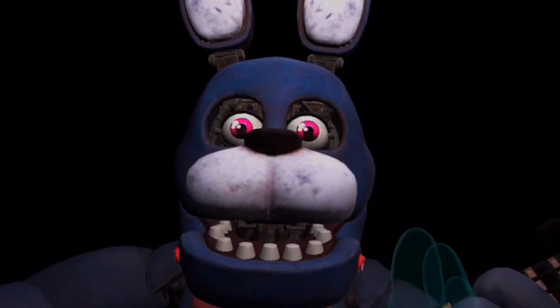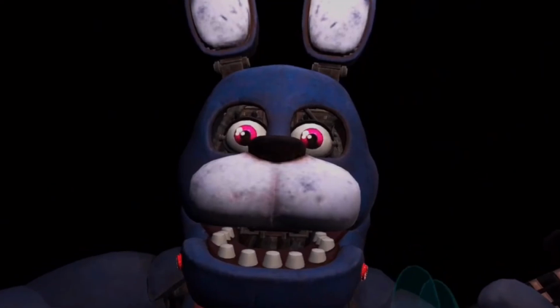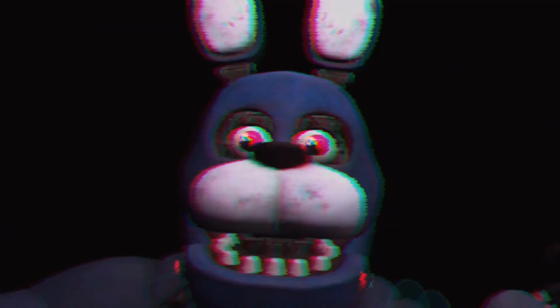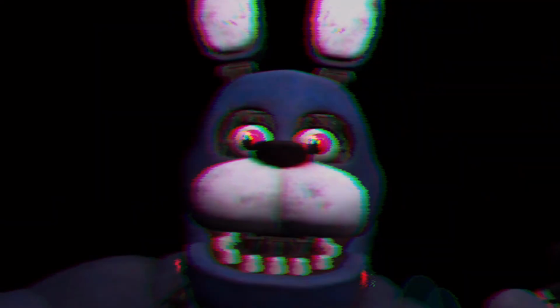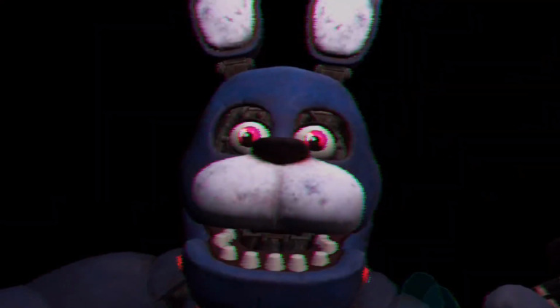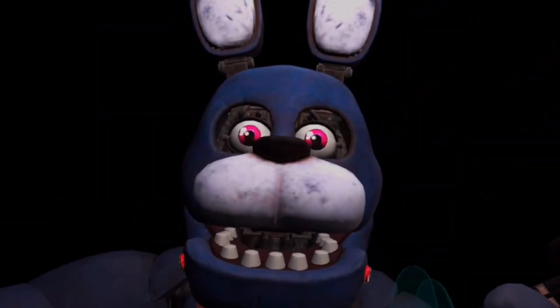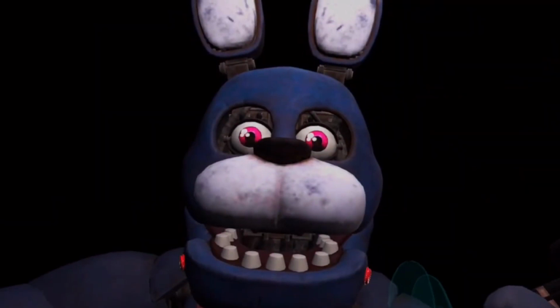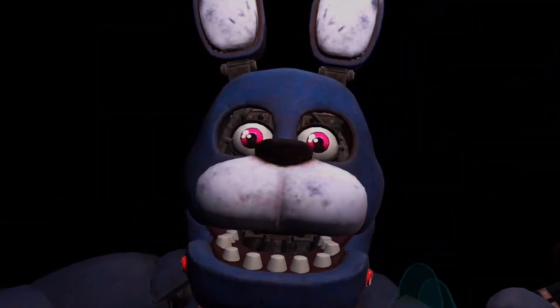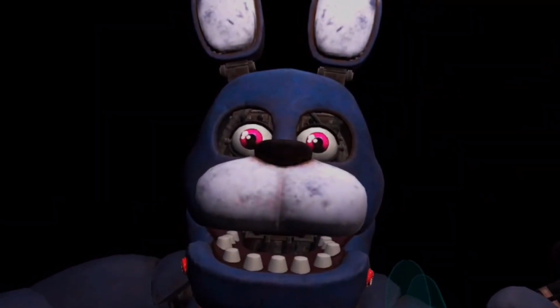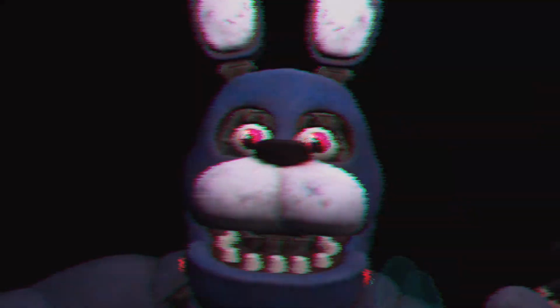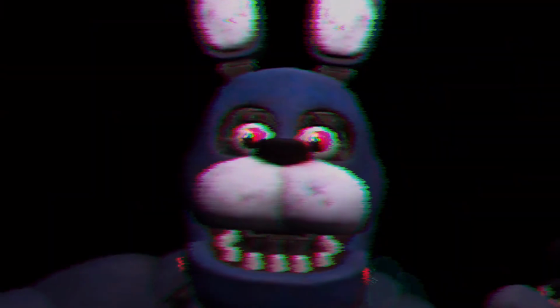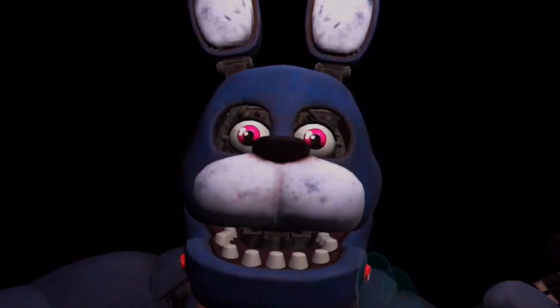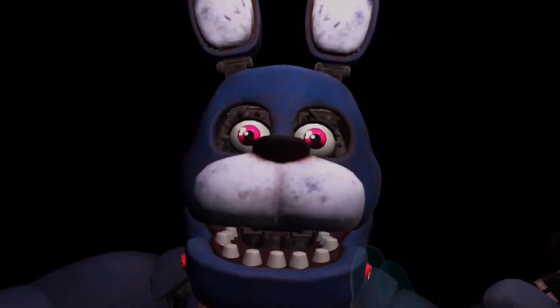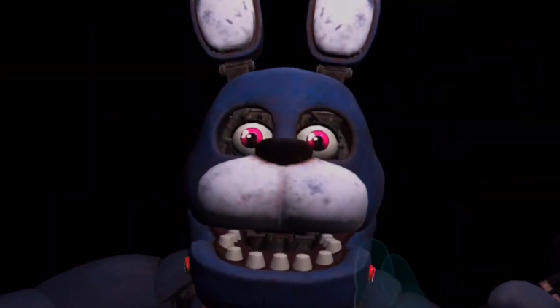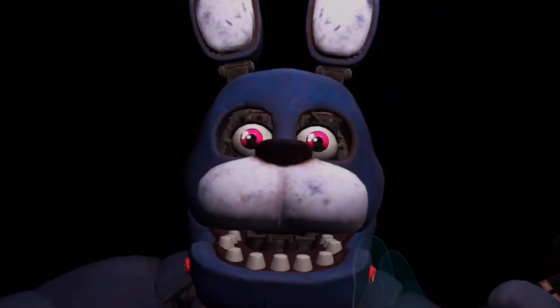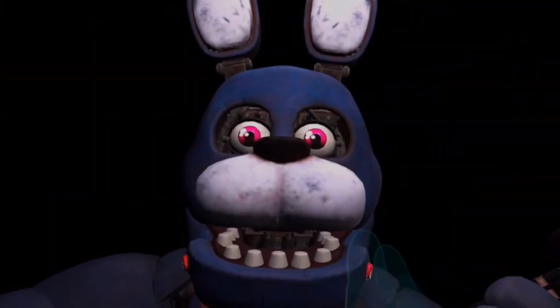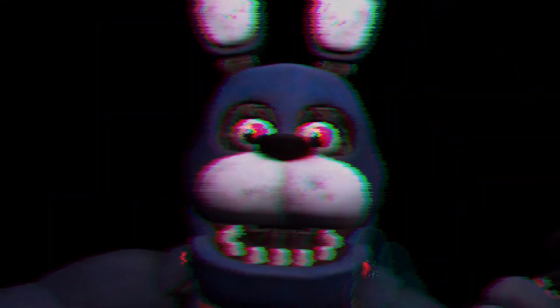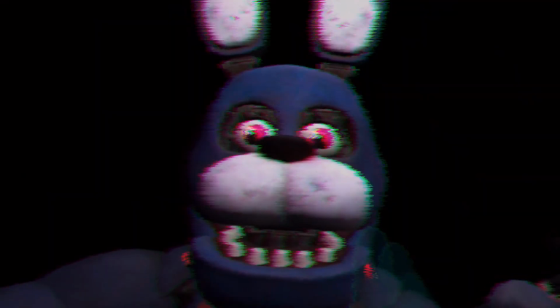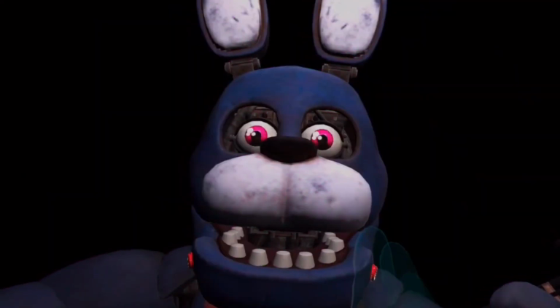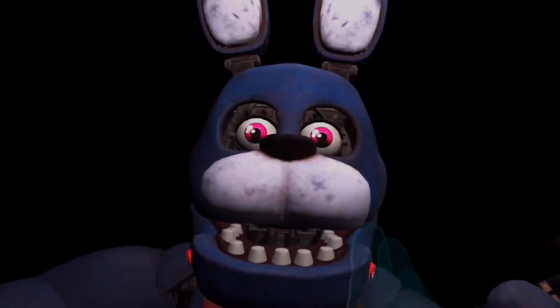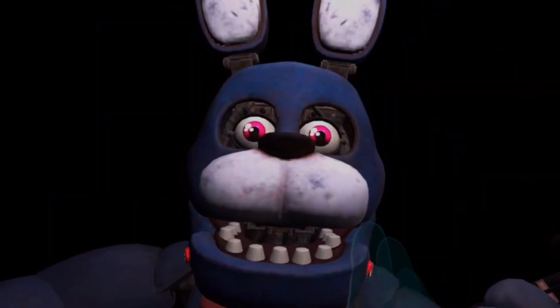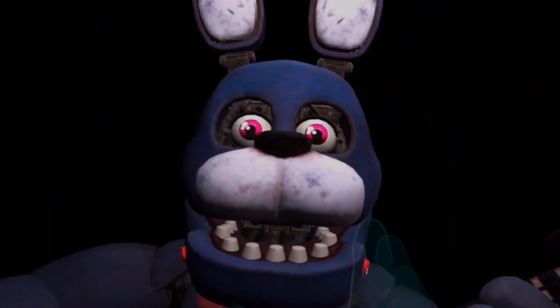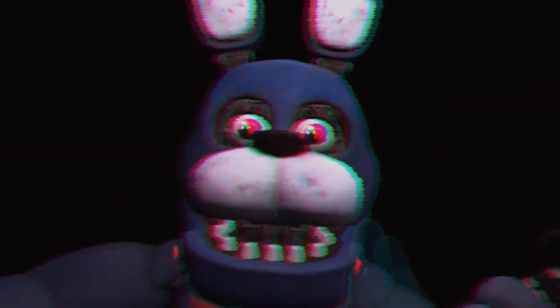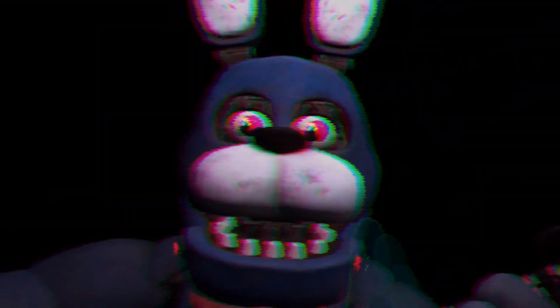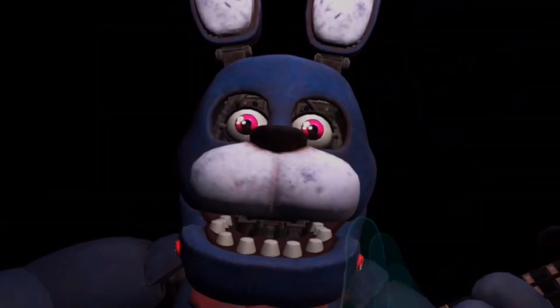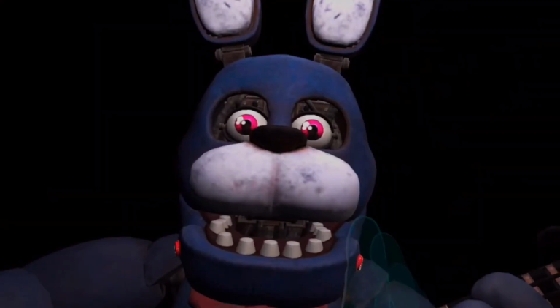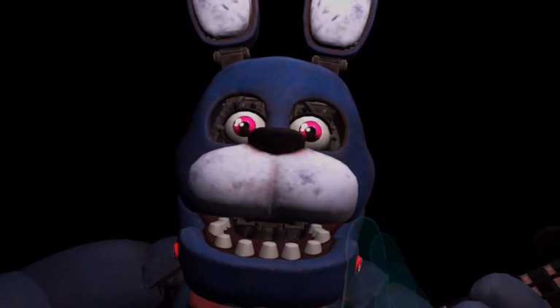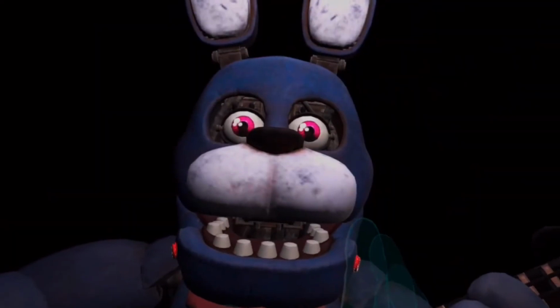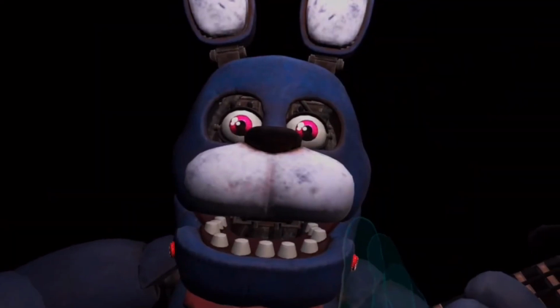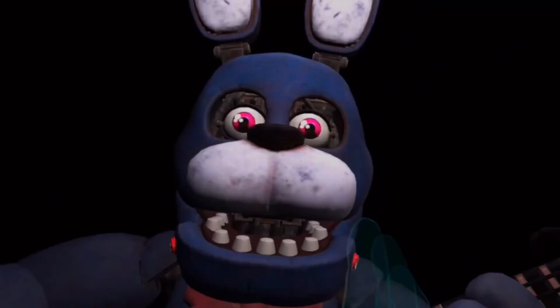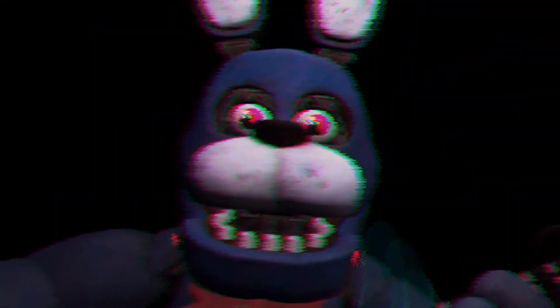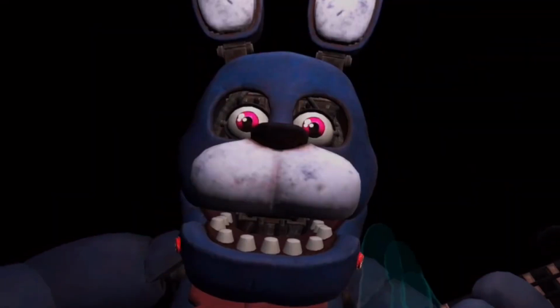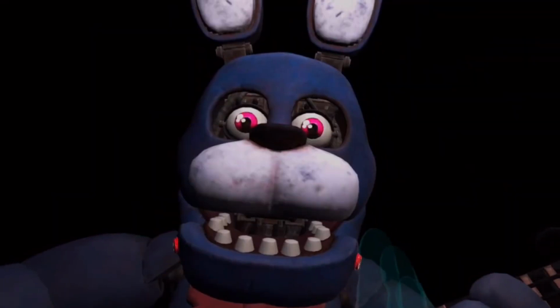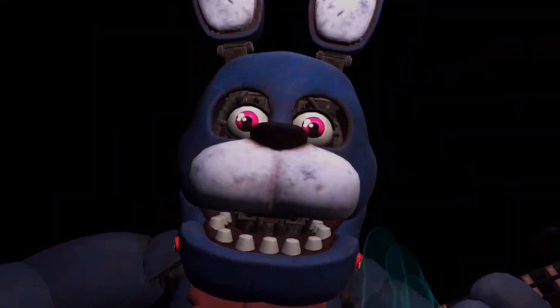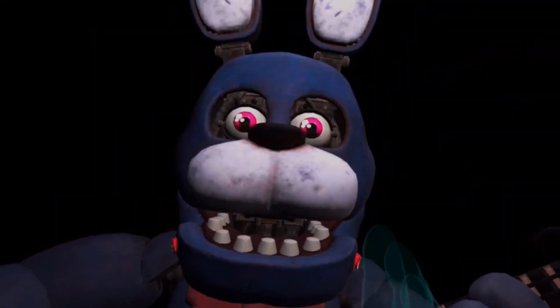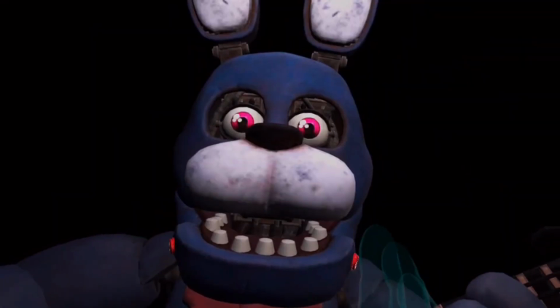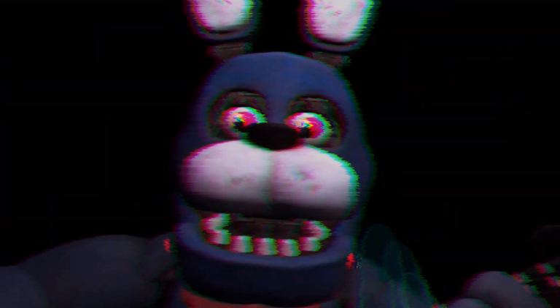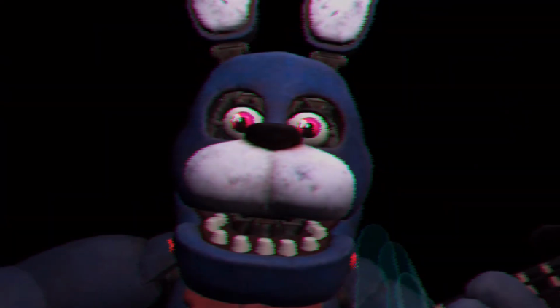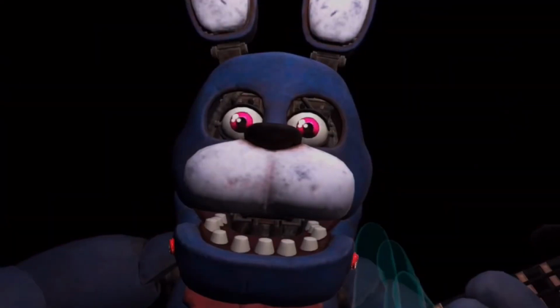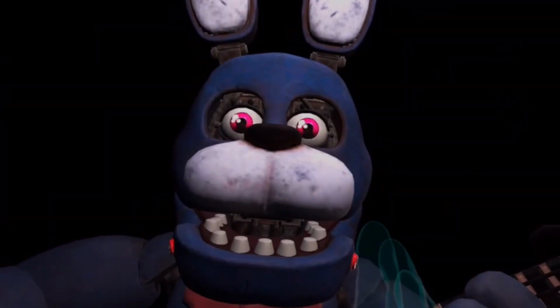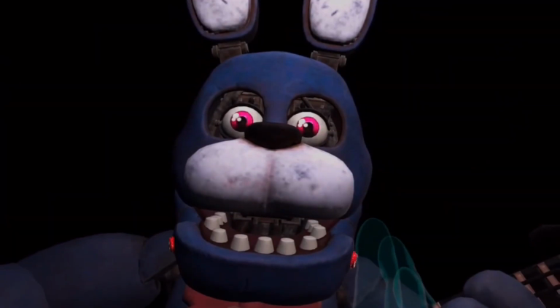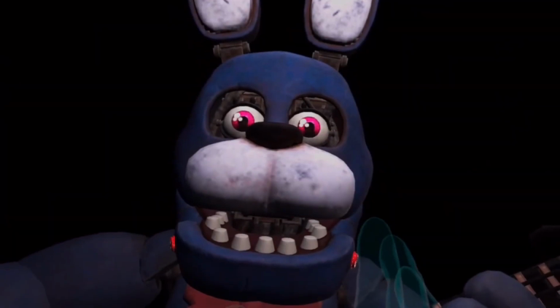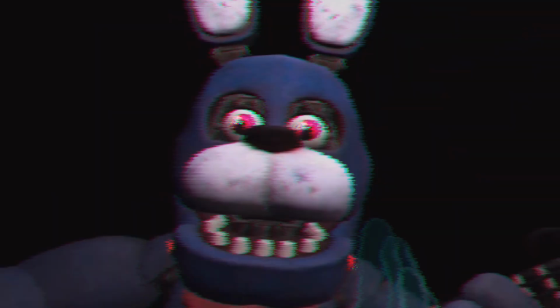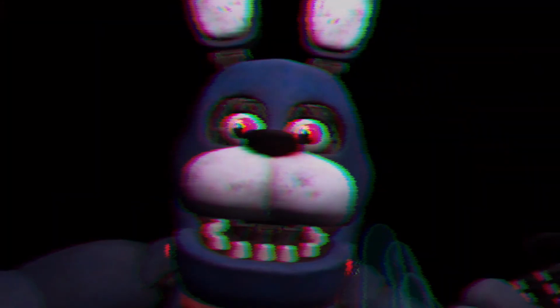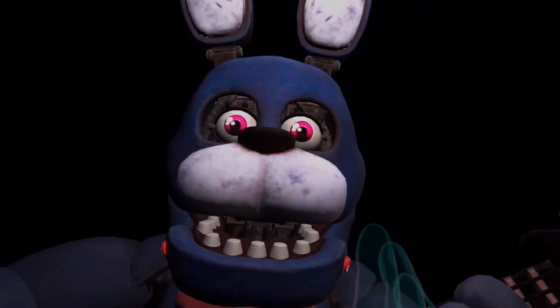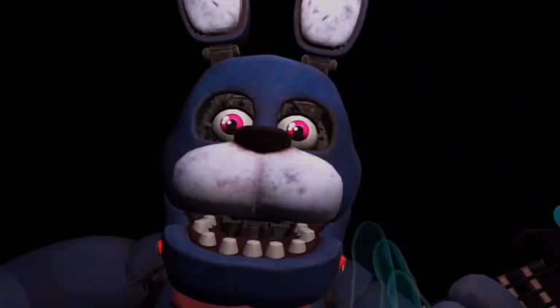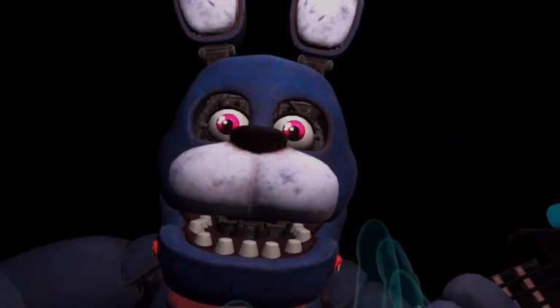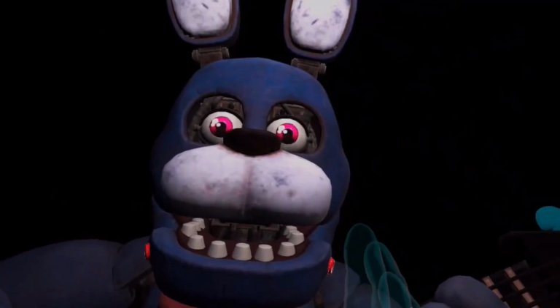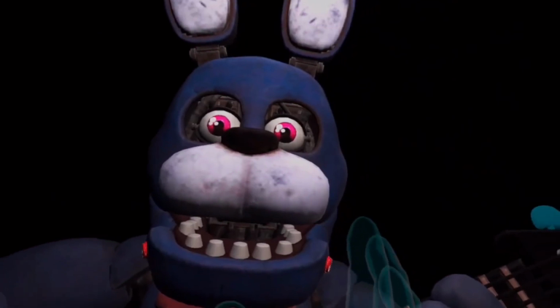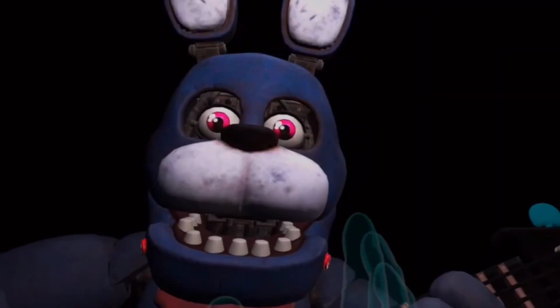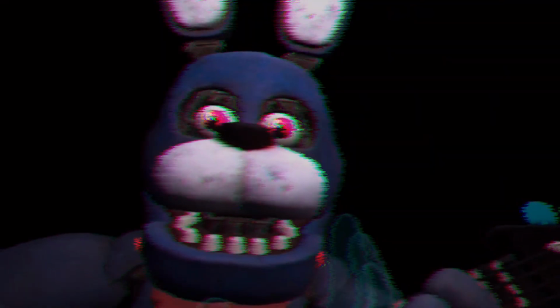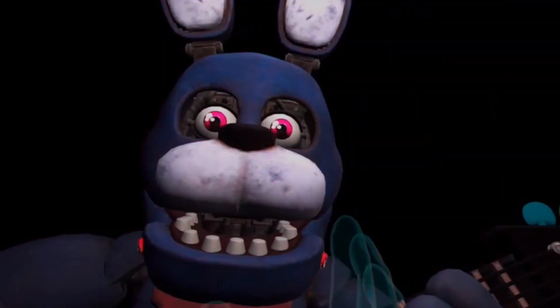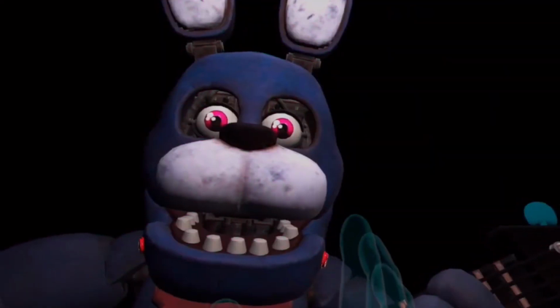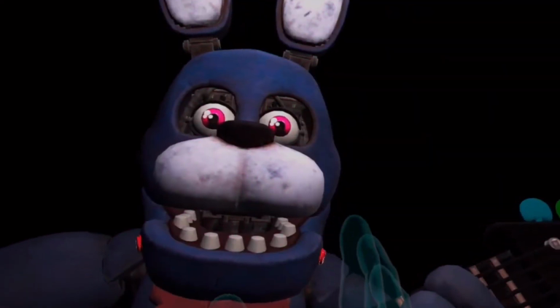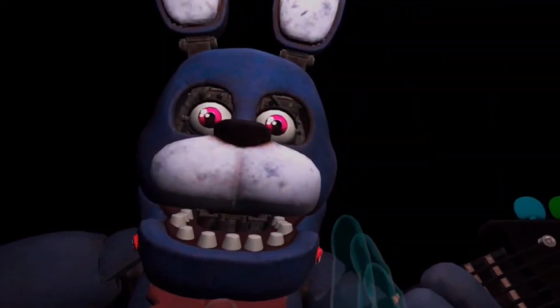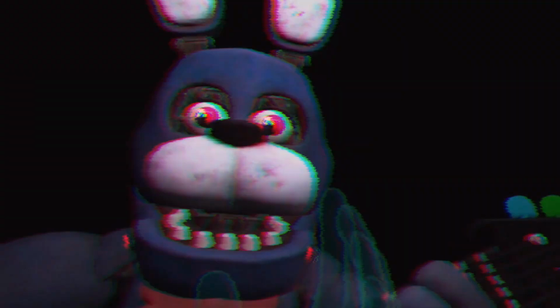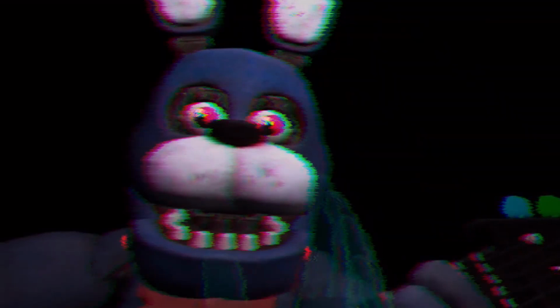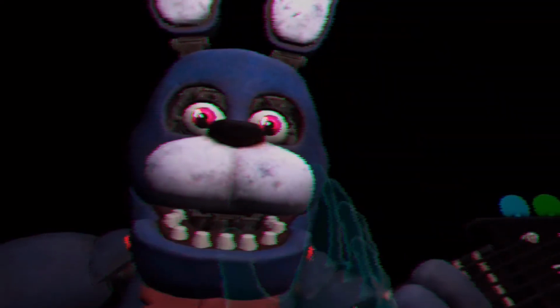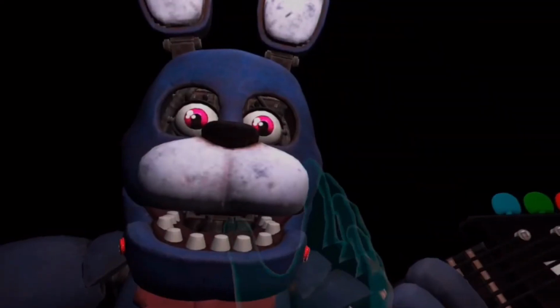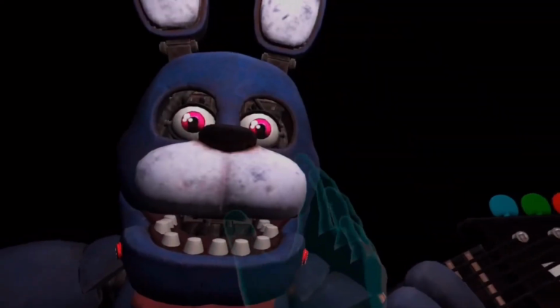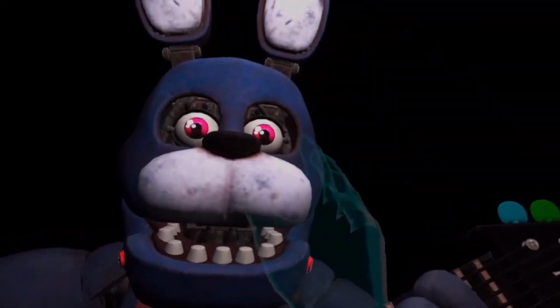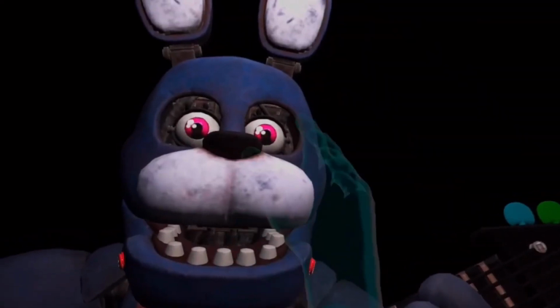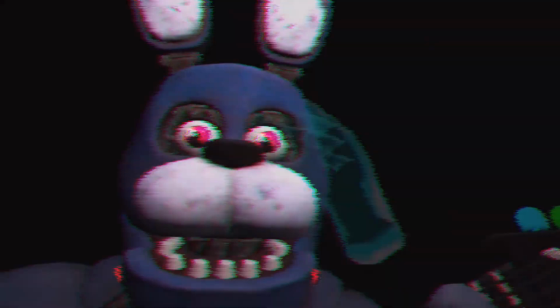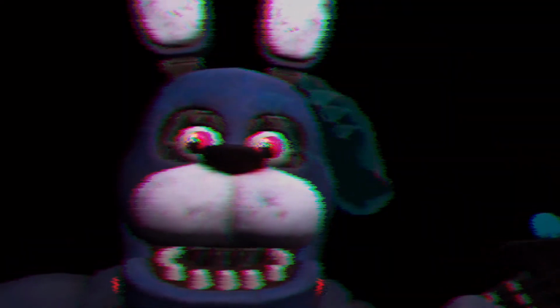First, firmly grip Bonnie's left eye and carefully remove it from its socket. Bonnie's left. Okay.